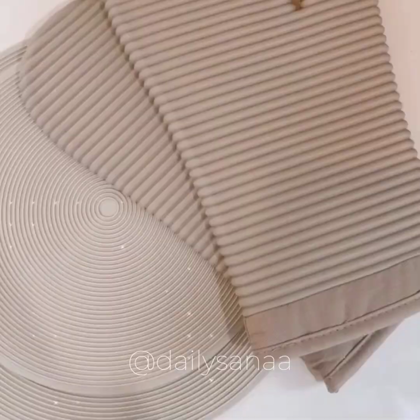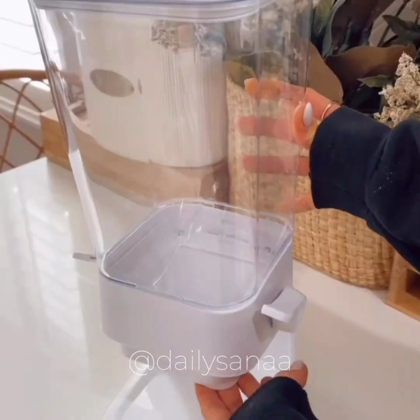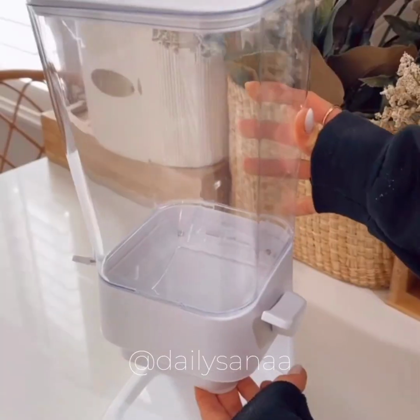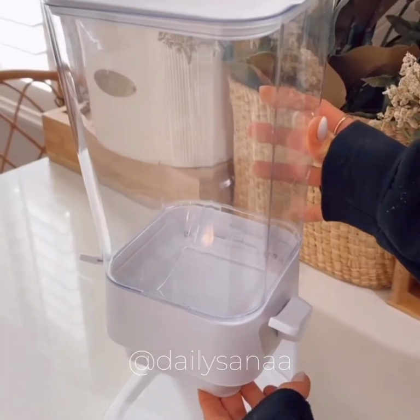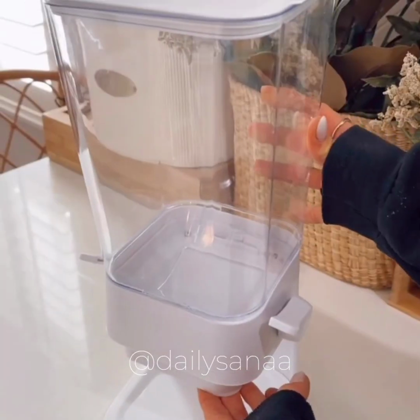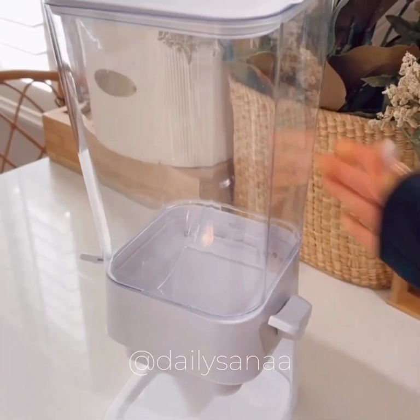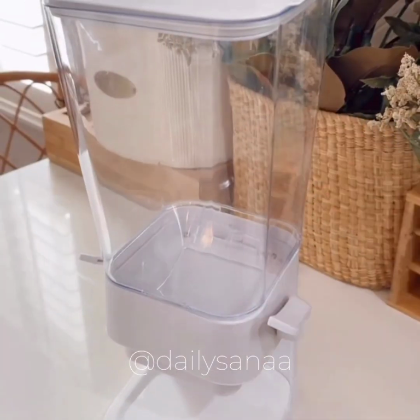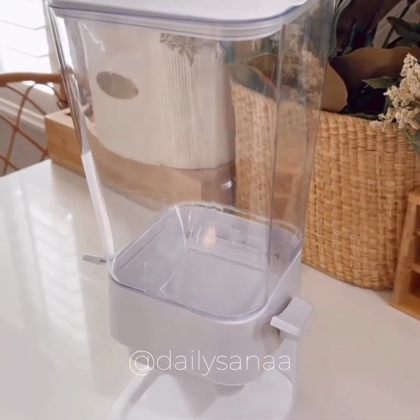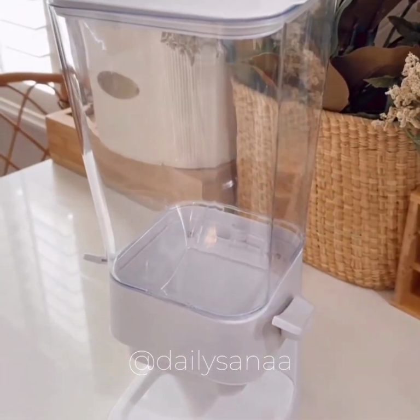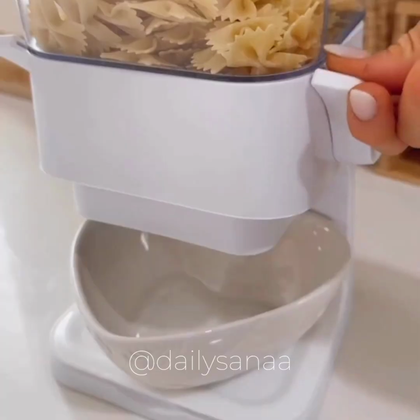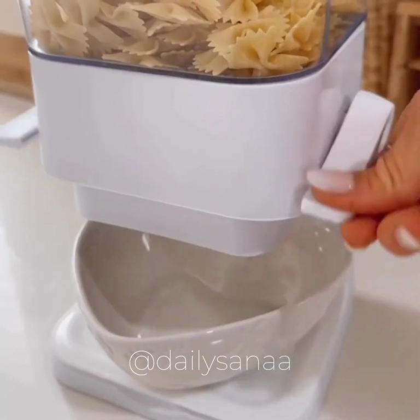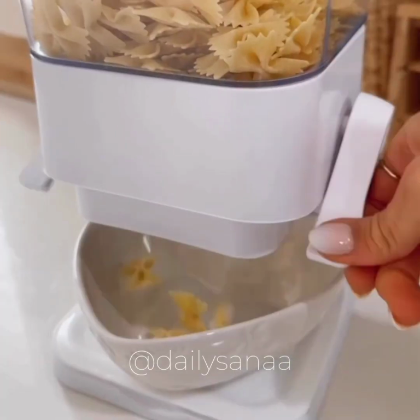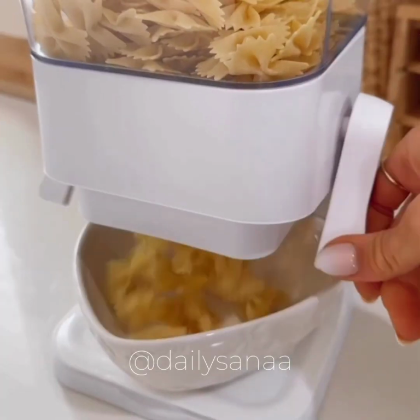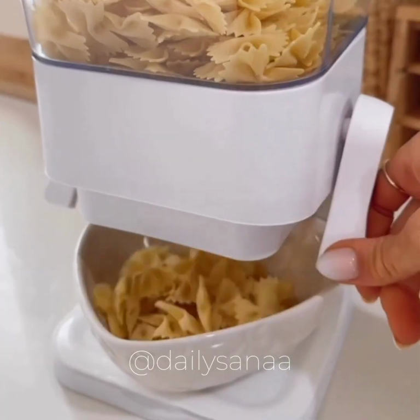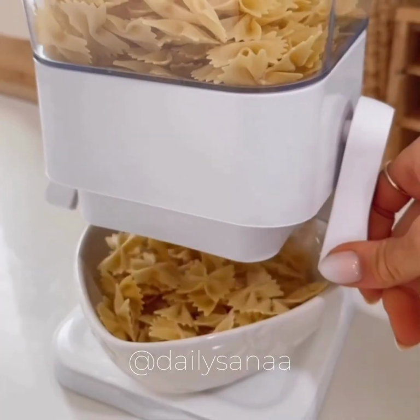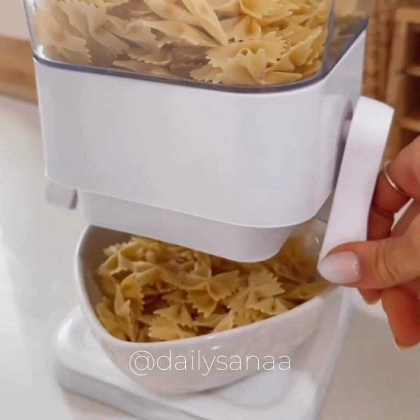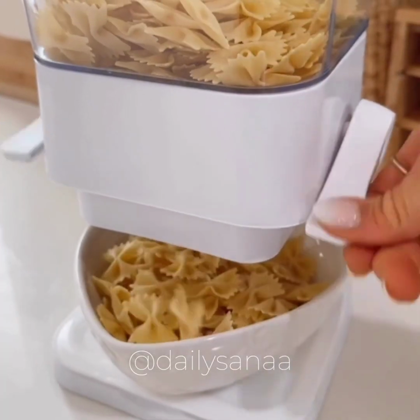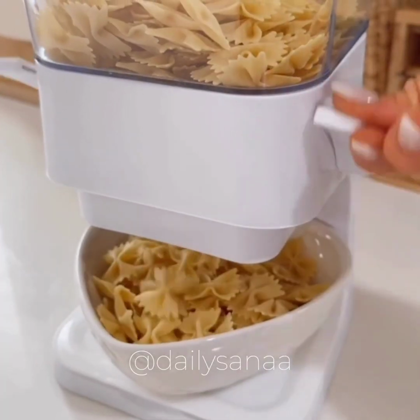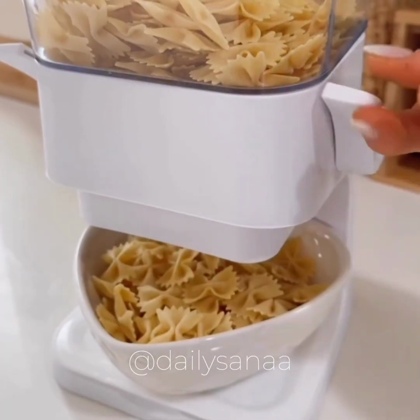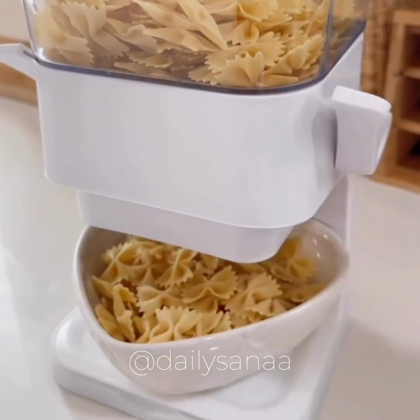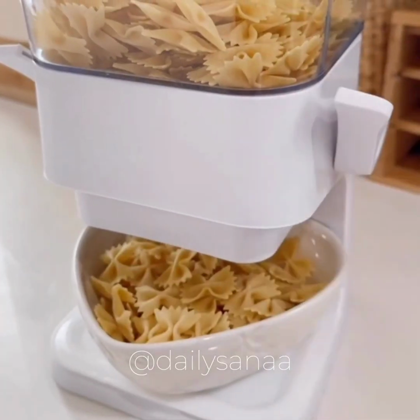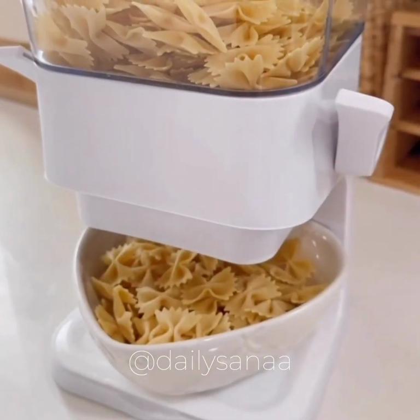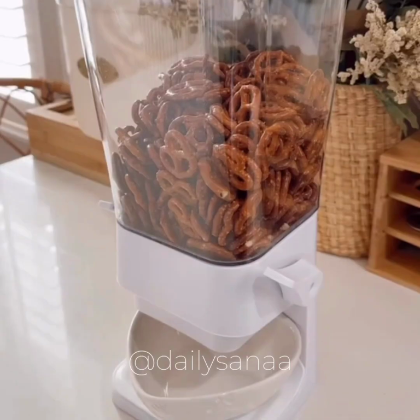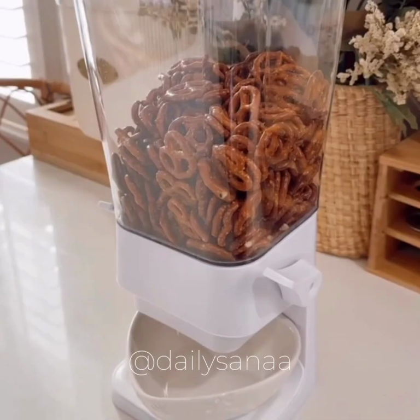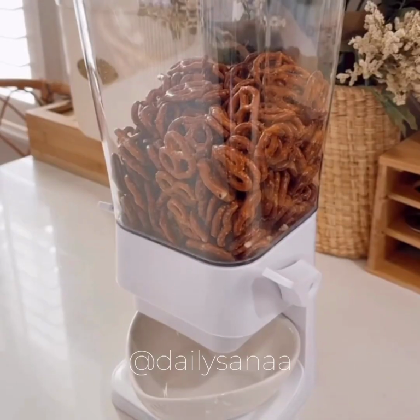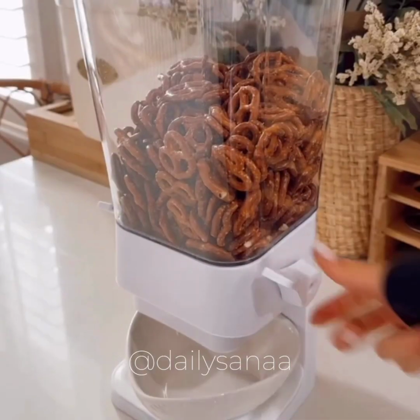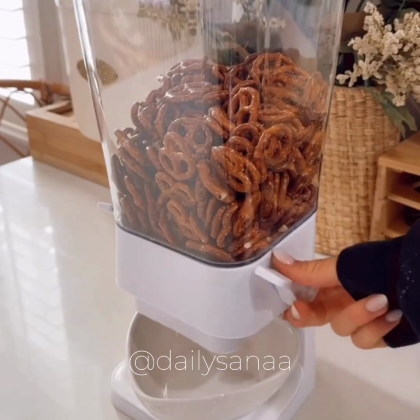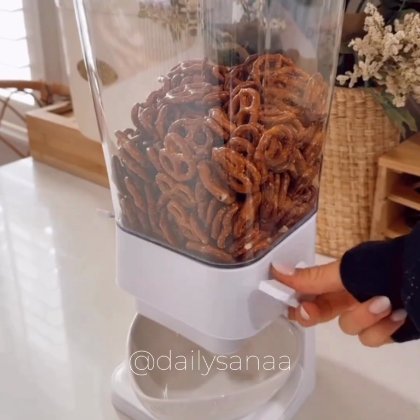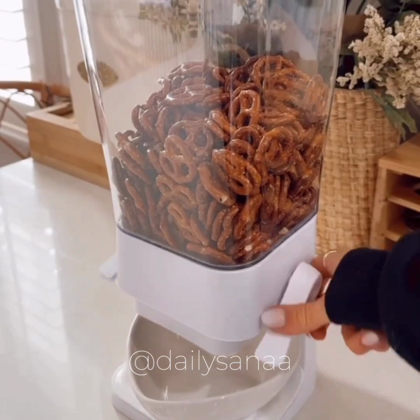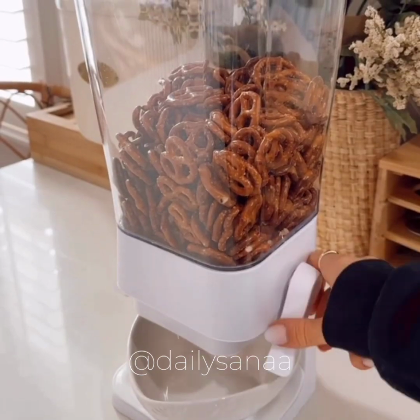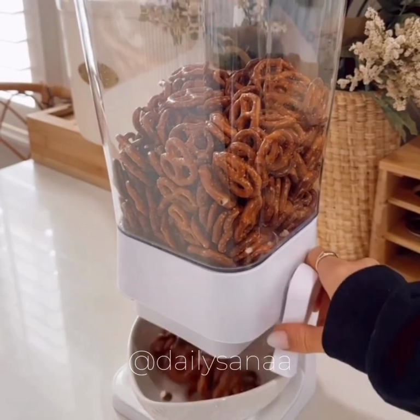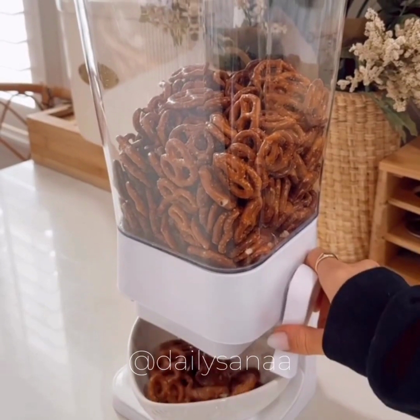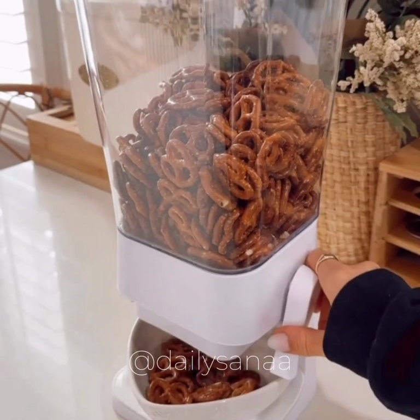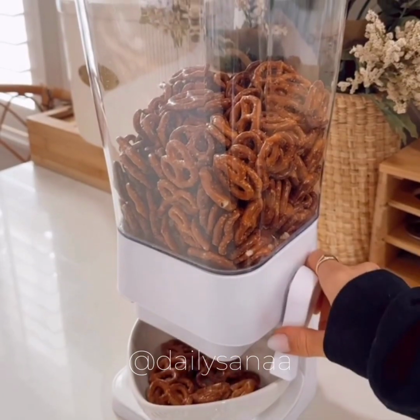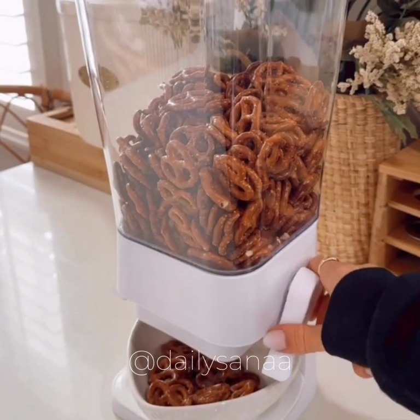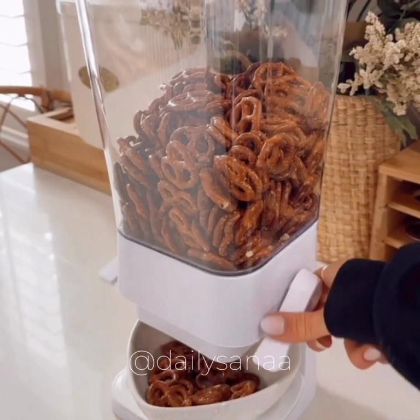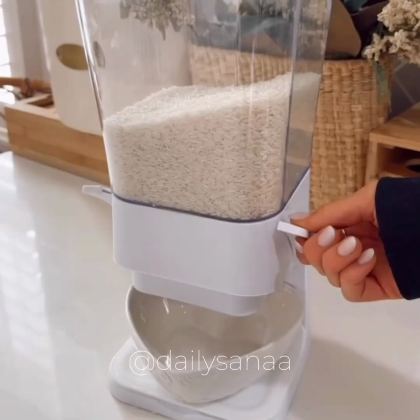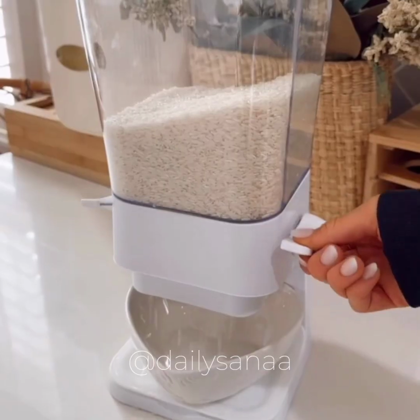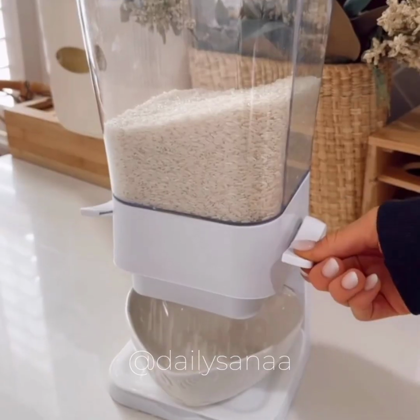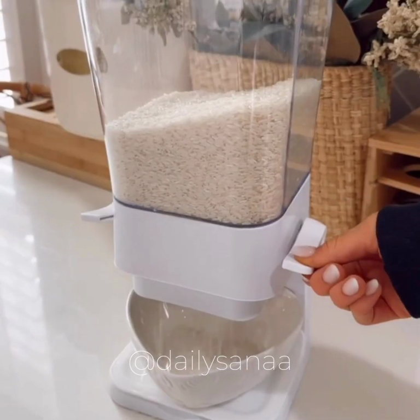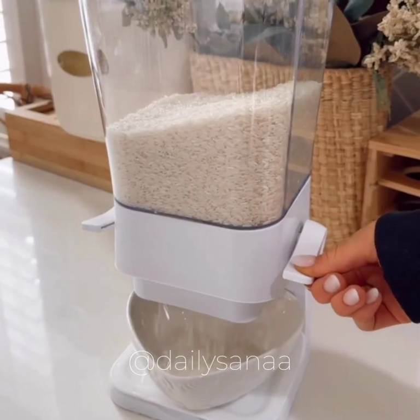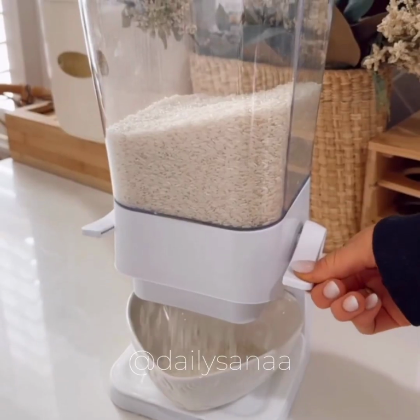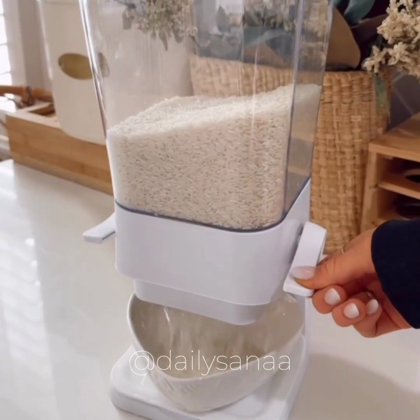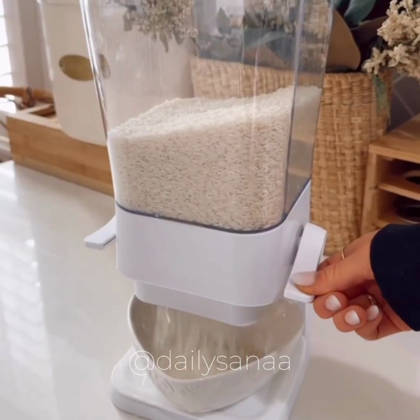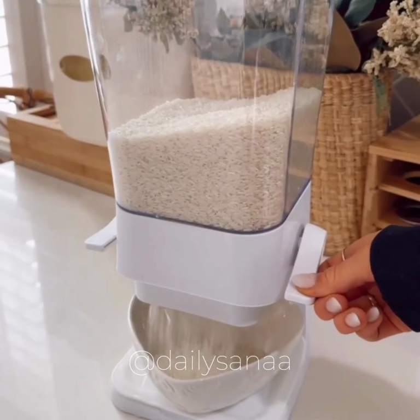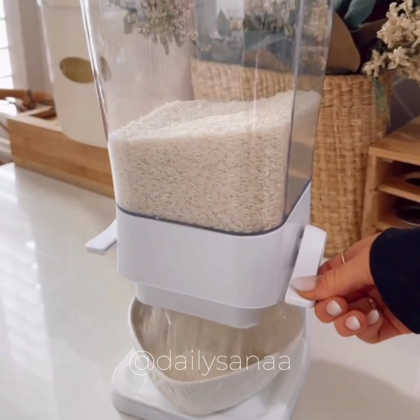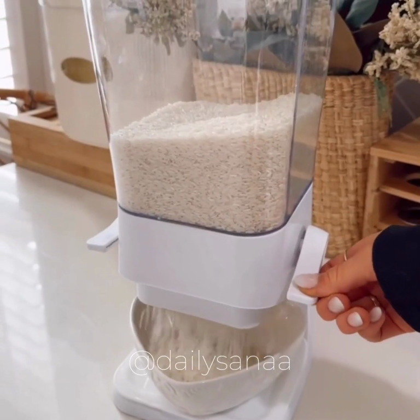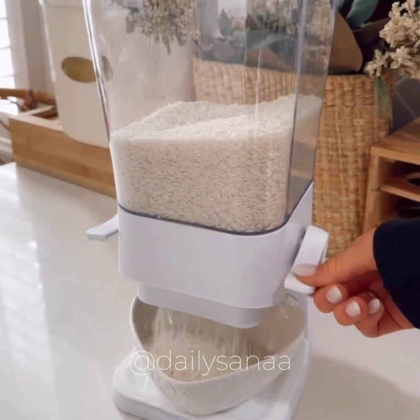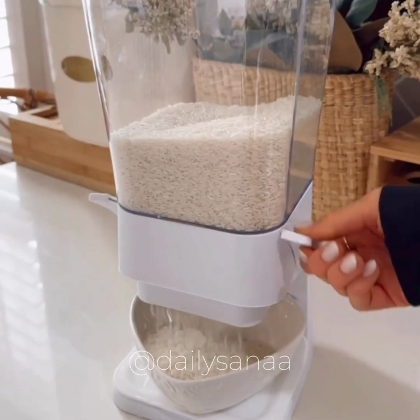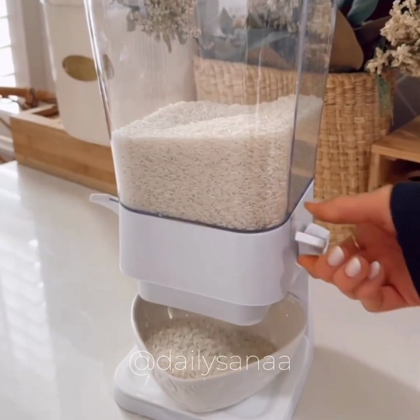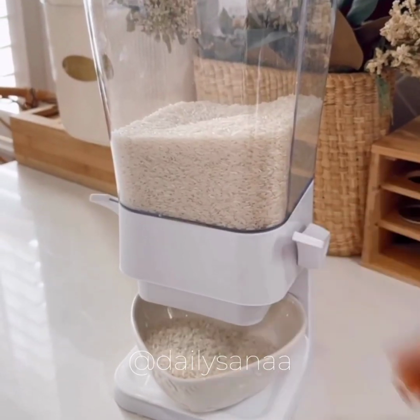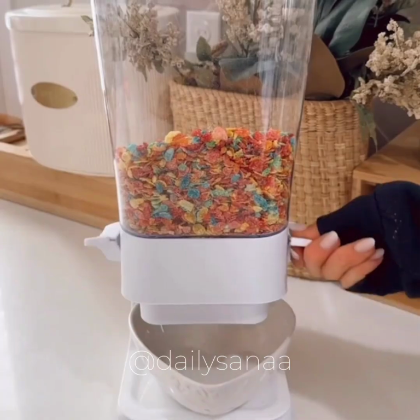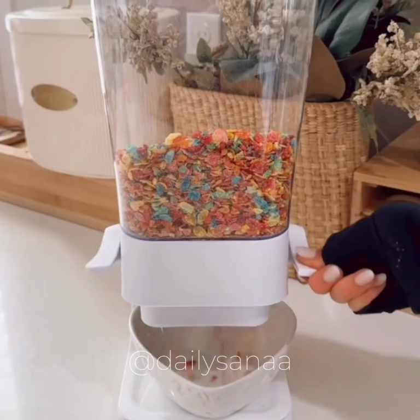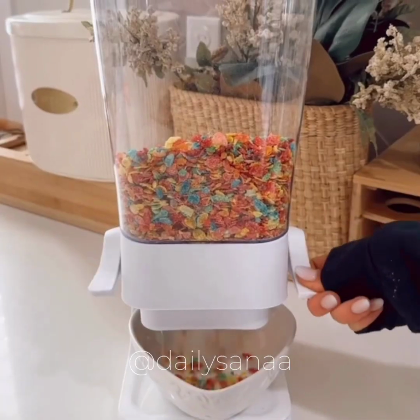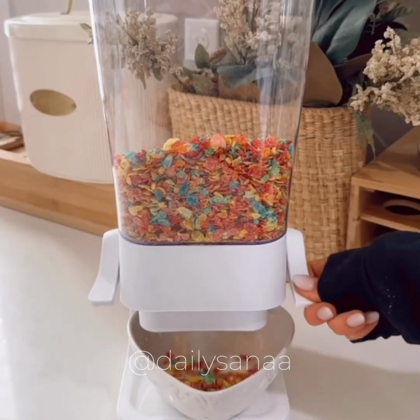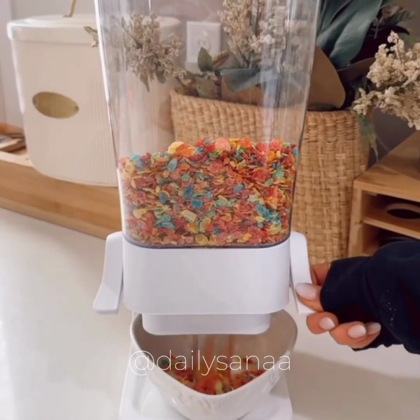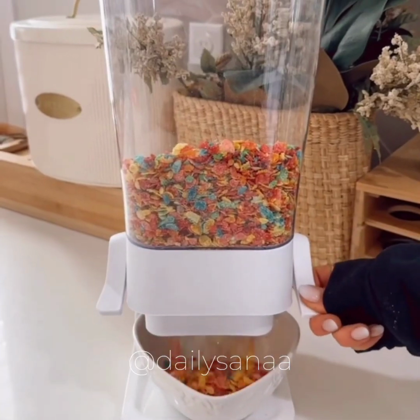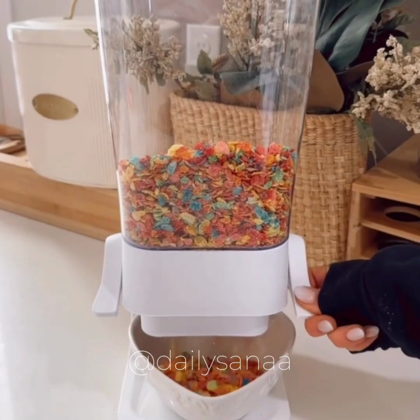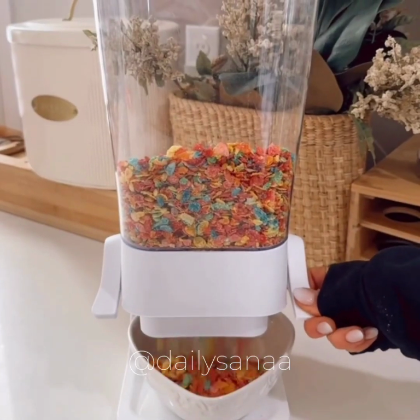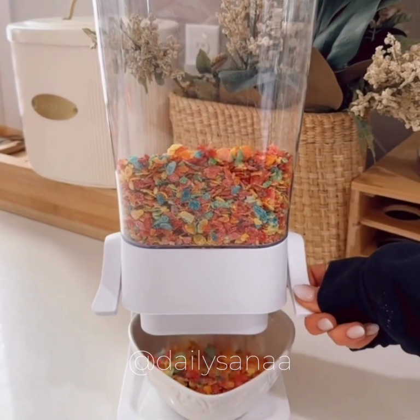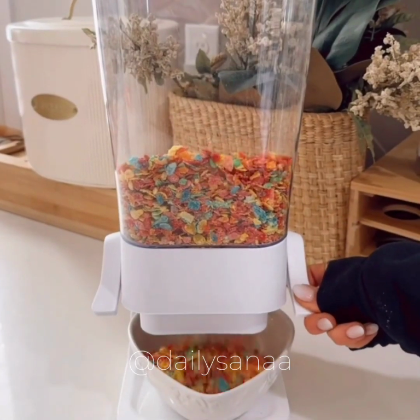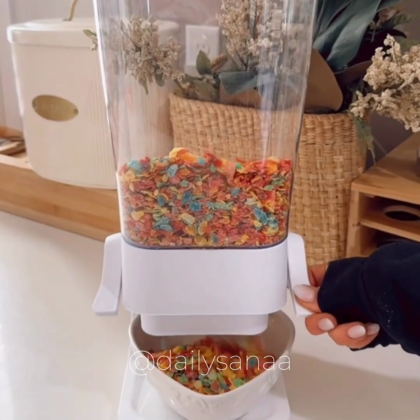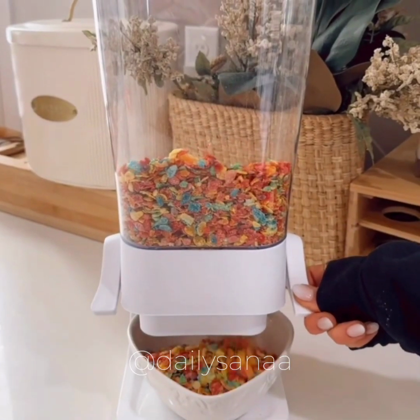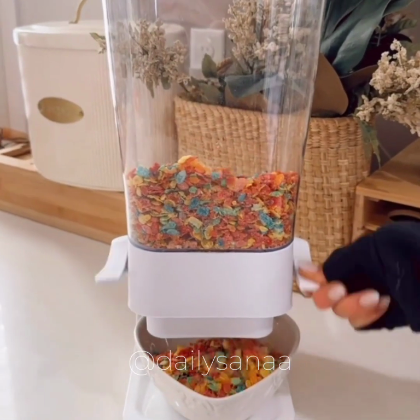This countertop snack dispenser has a wide enough mouth to easily pour out pasta, small snacks, rice, beans, cereal, oatmeal, and even dog food.